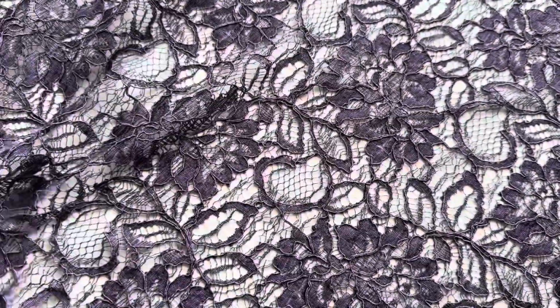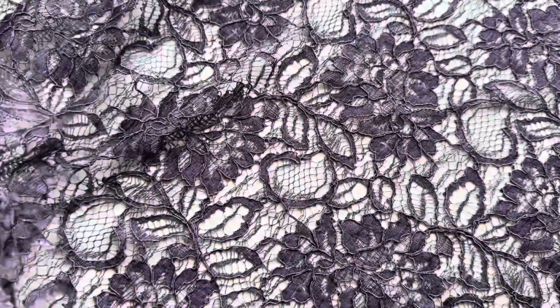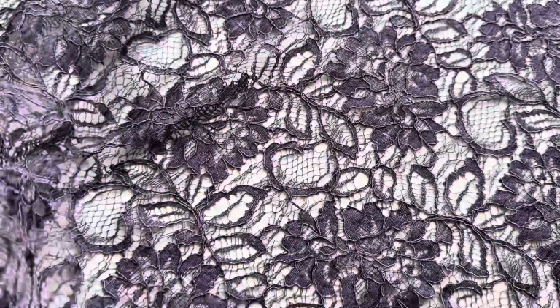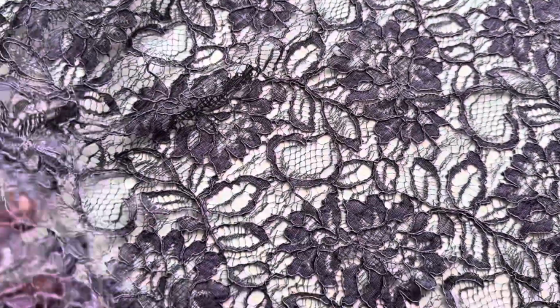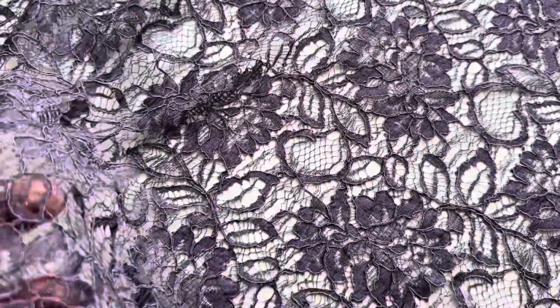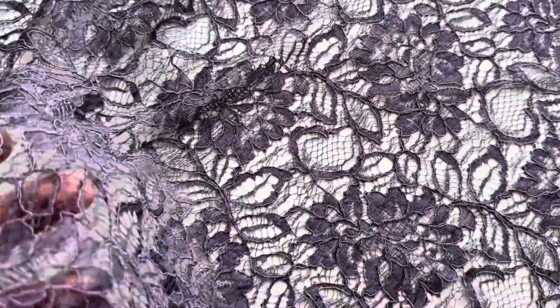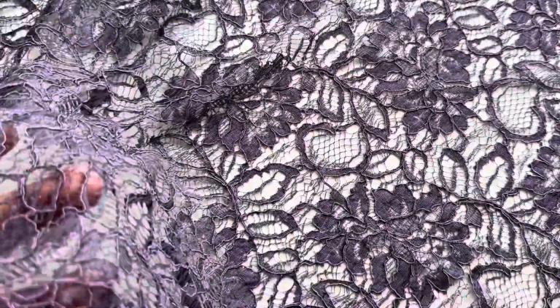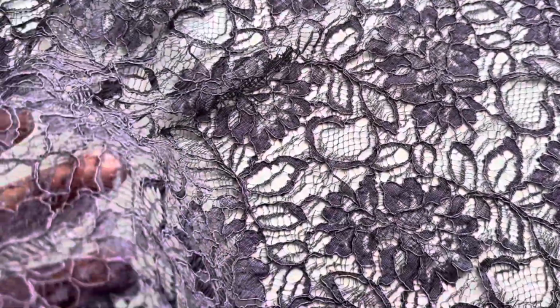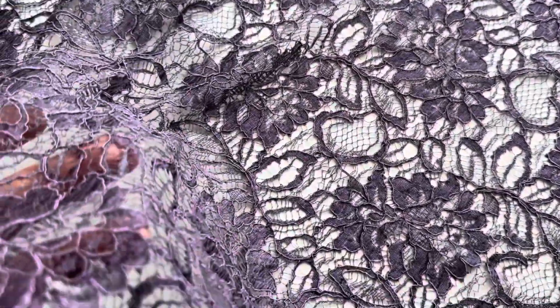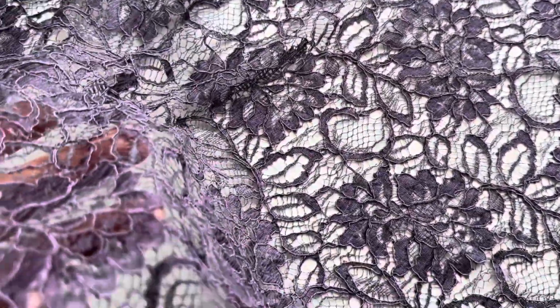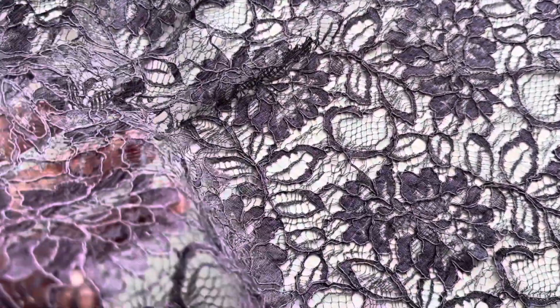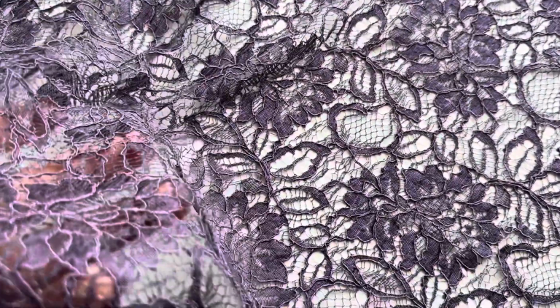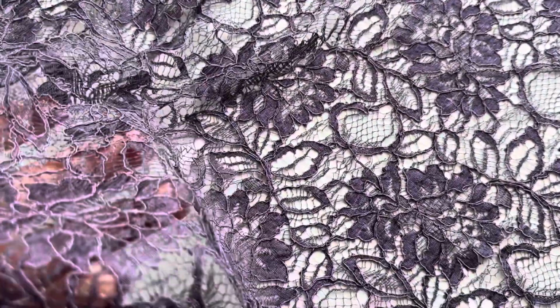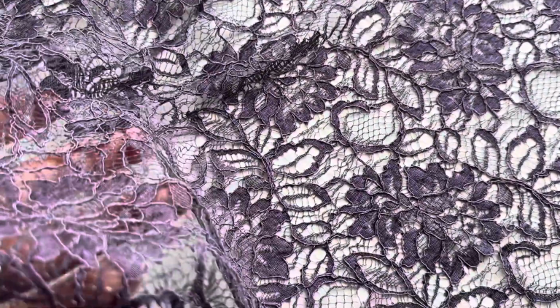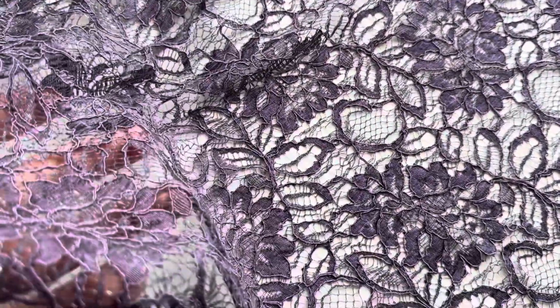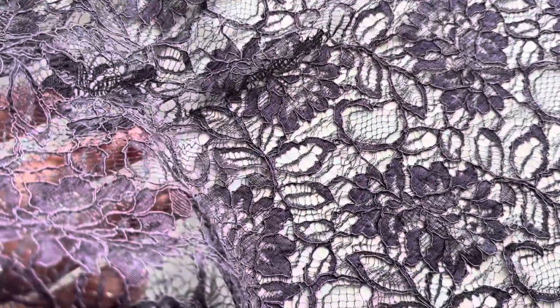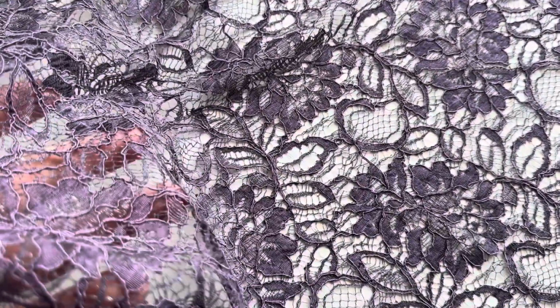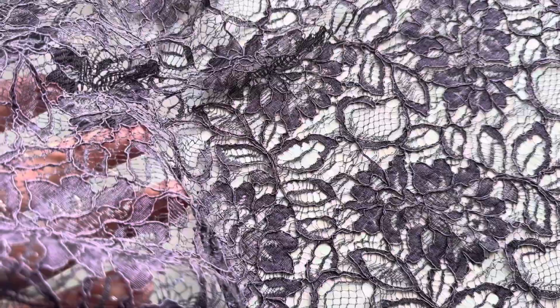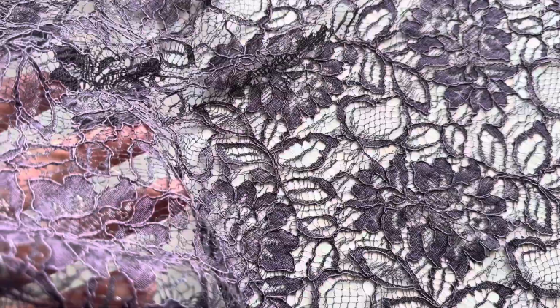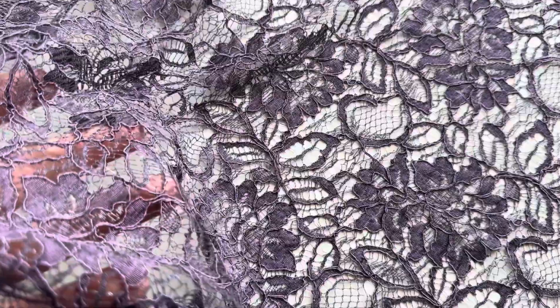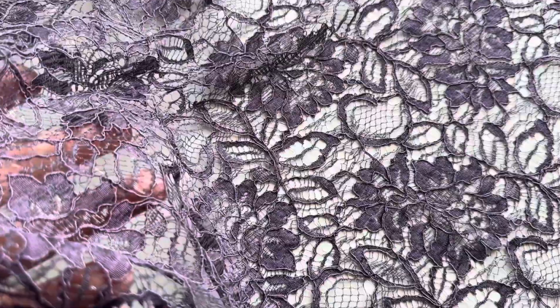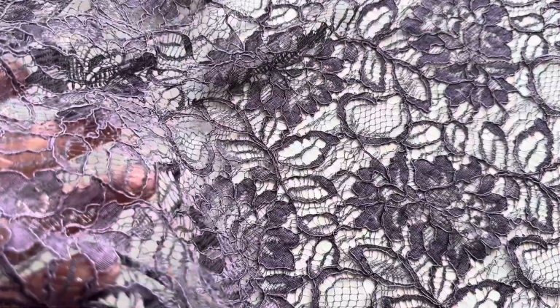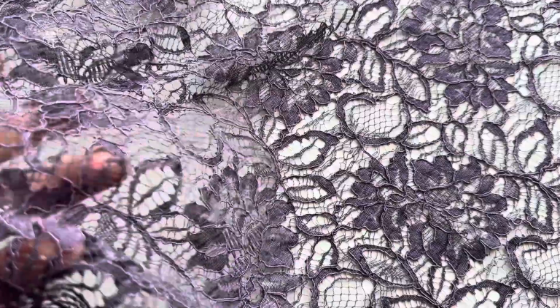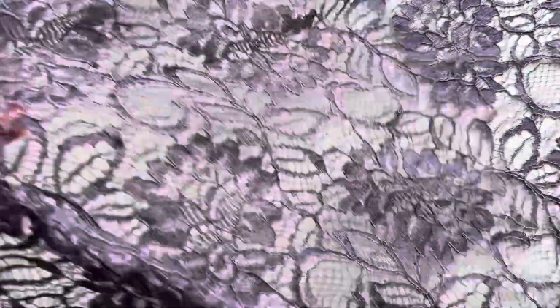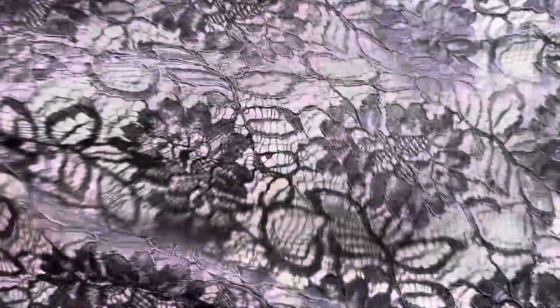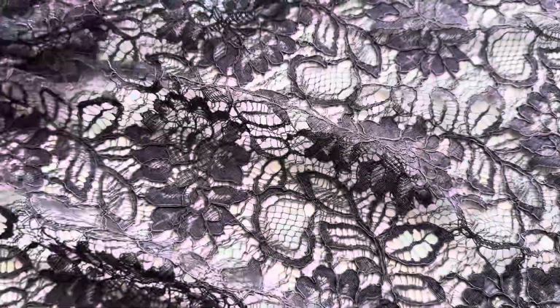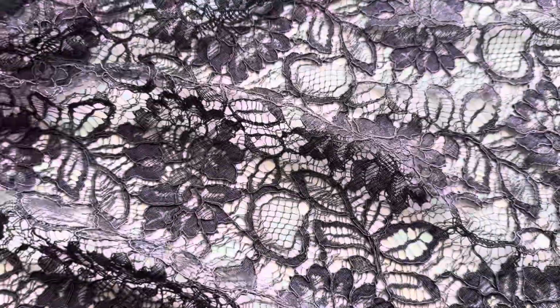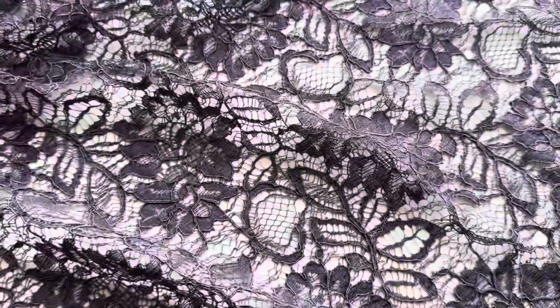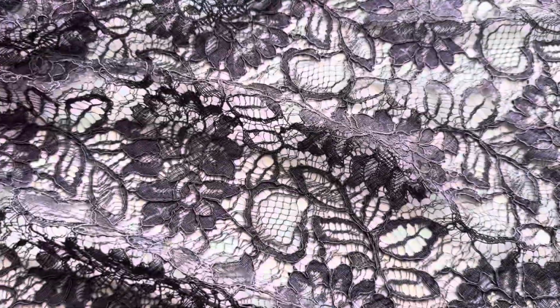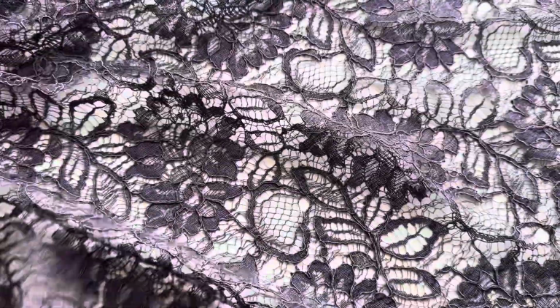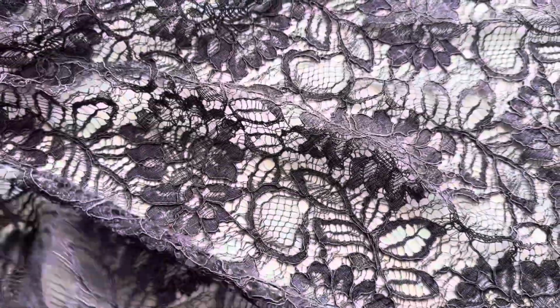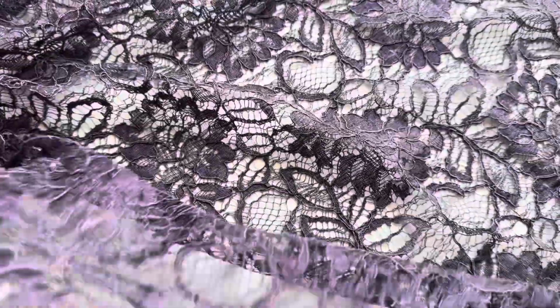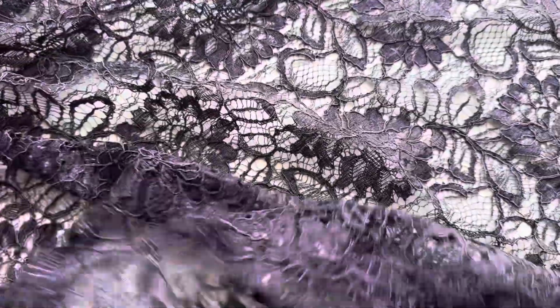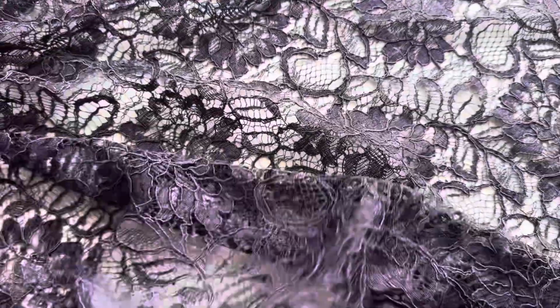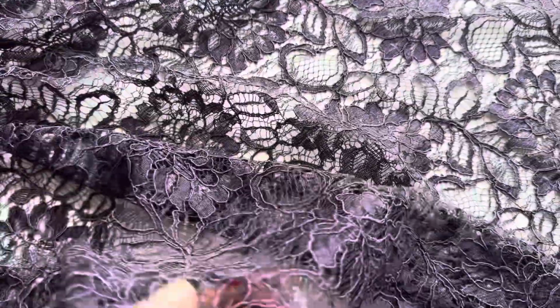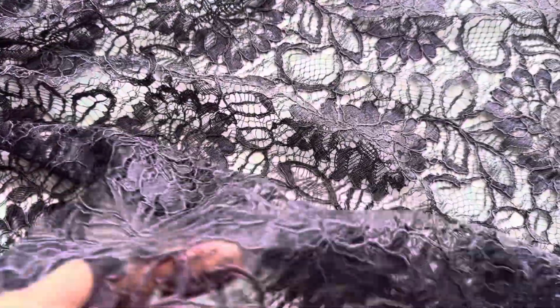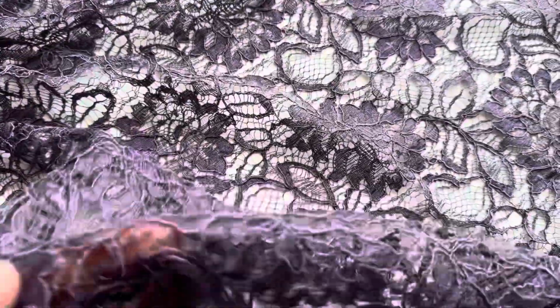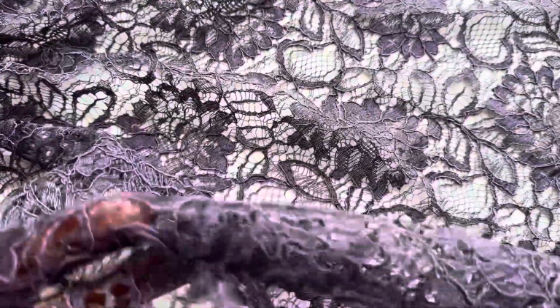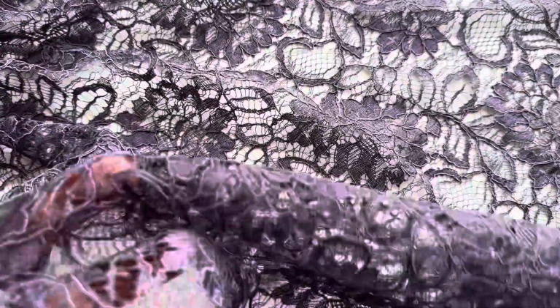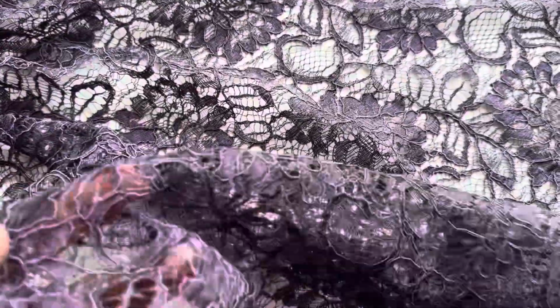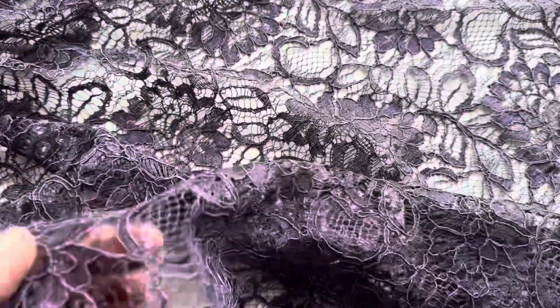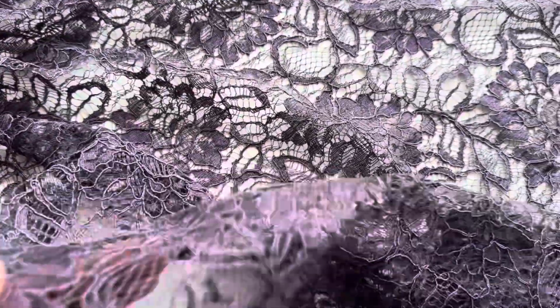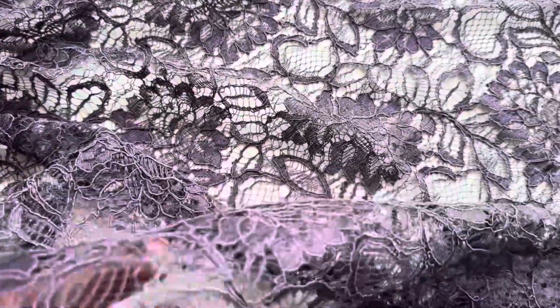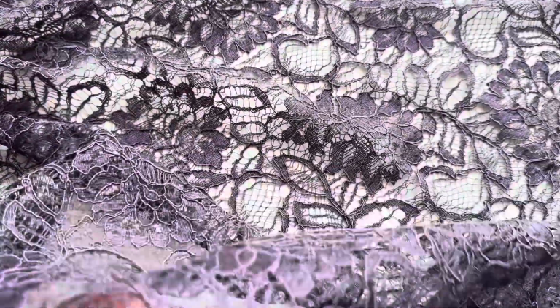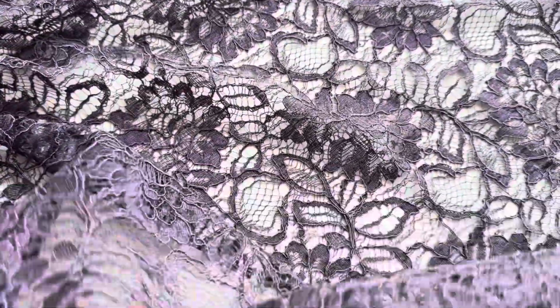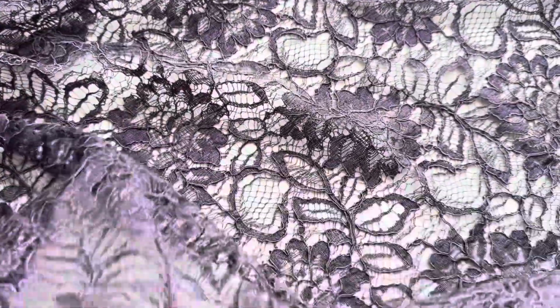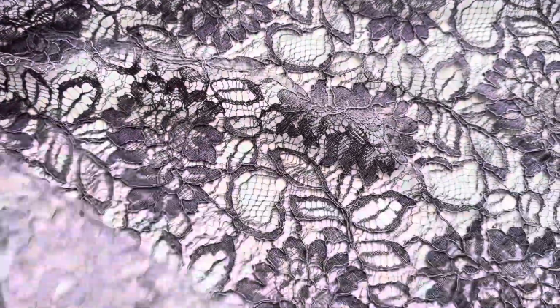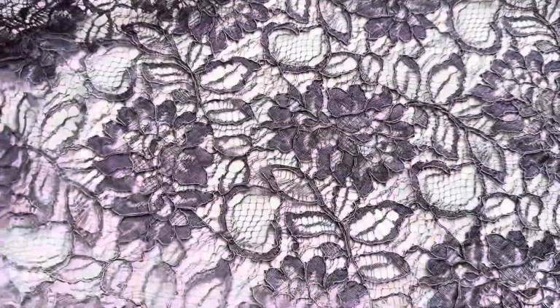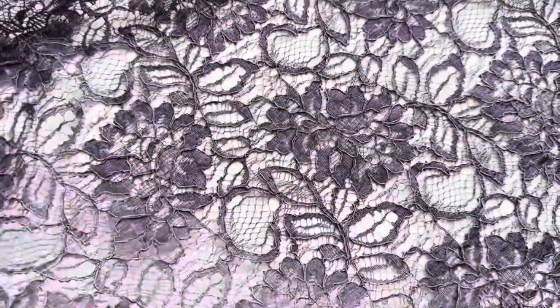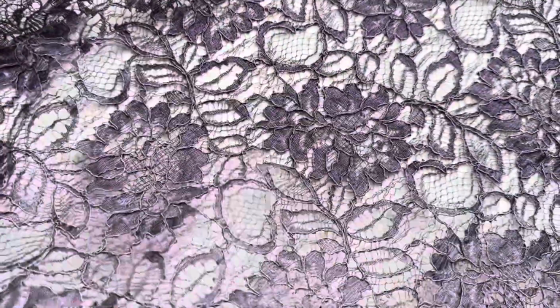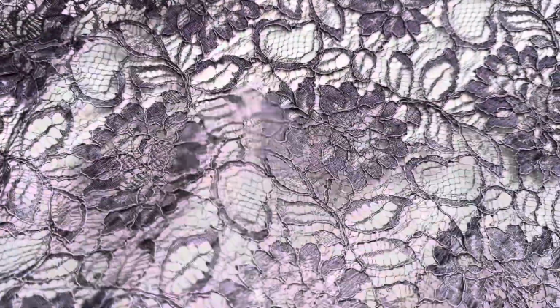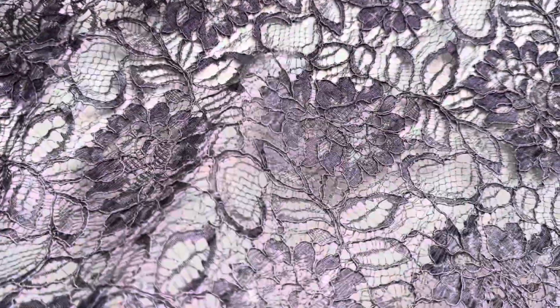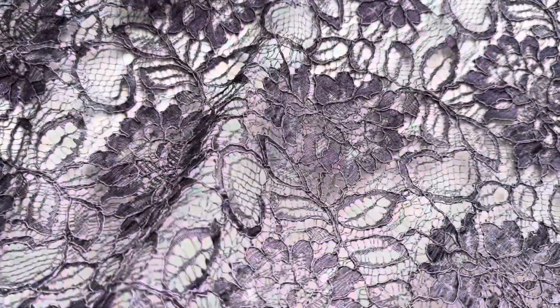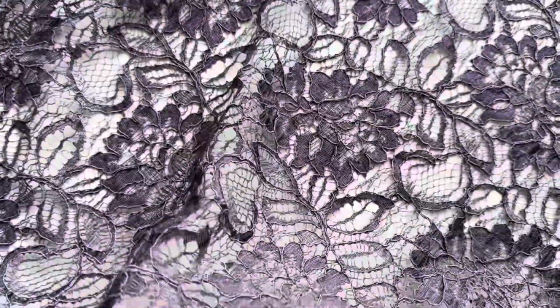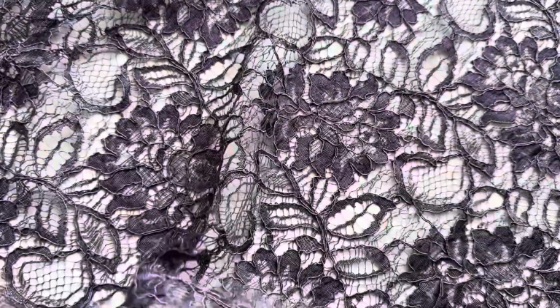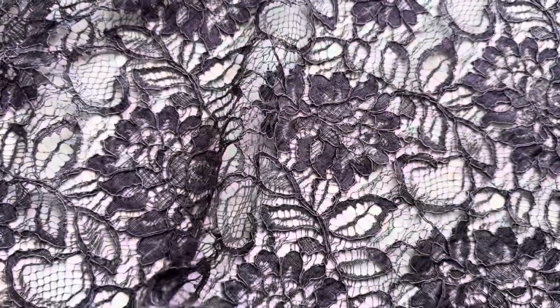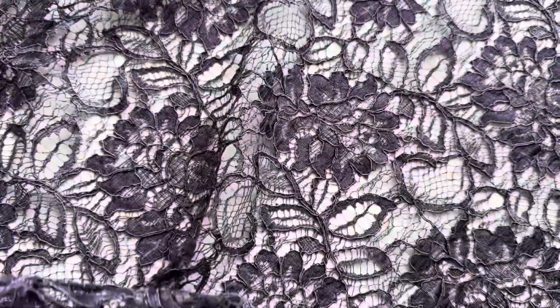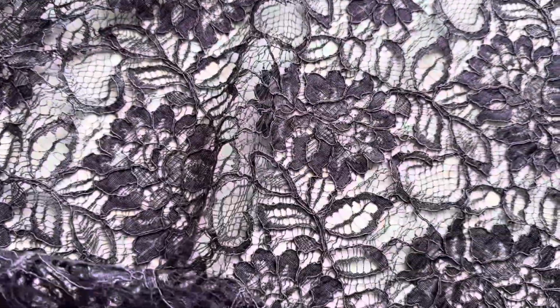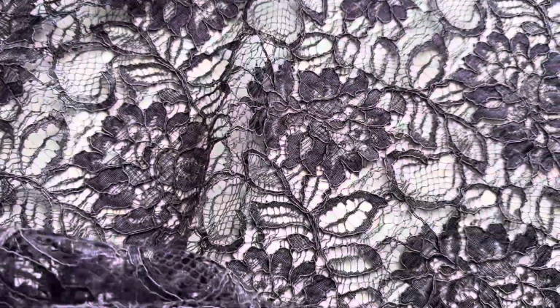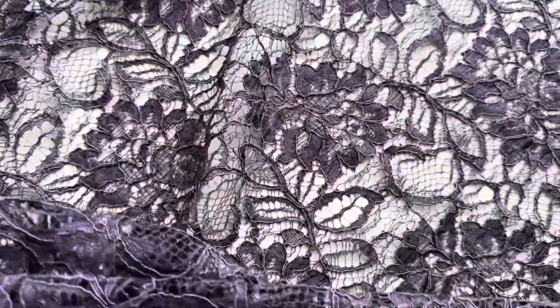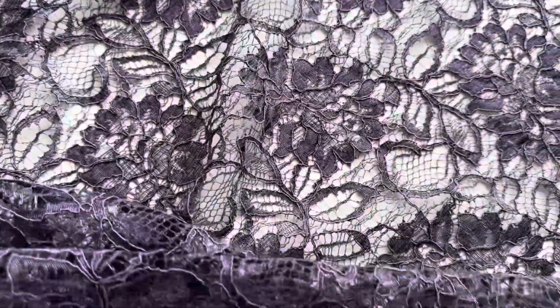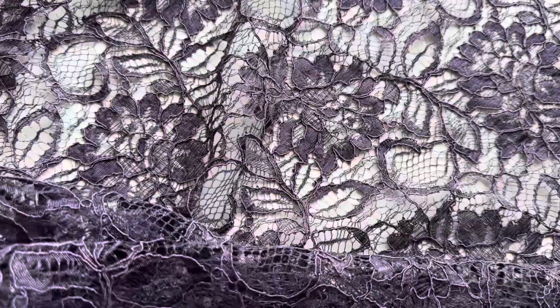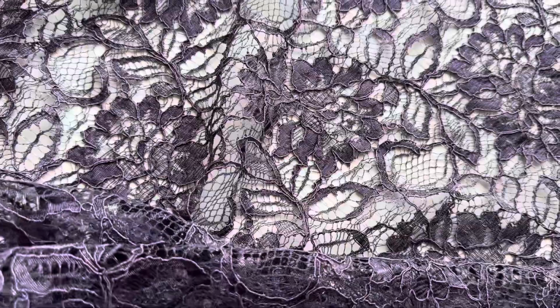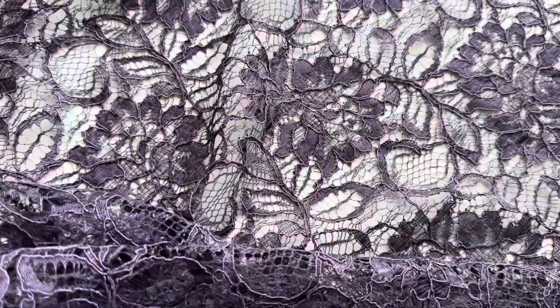It's got an elegant cording to it and you can always request a free sample on our website. So this is Ezra in purple.